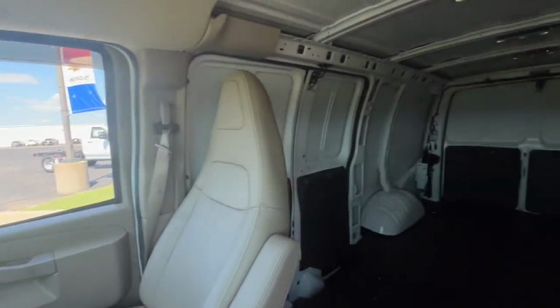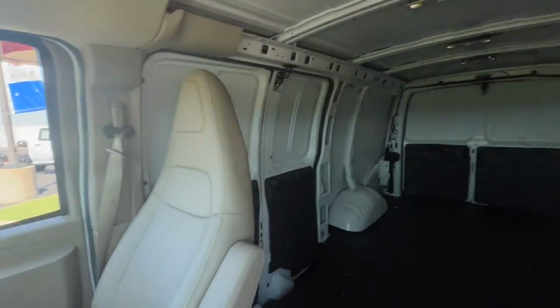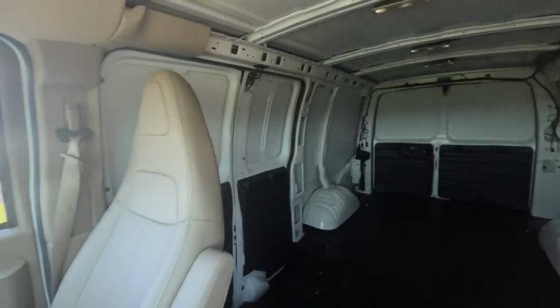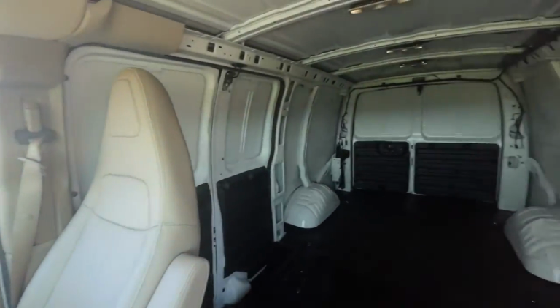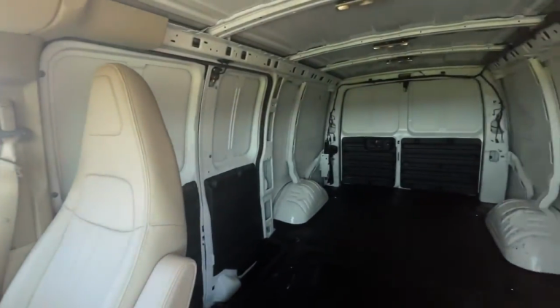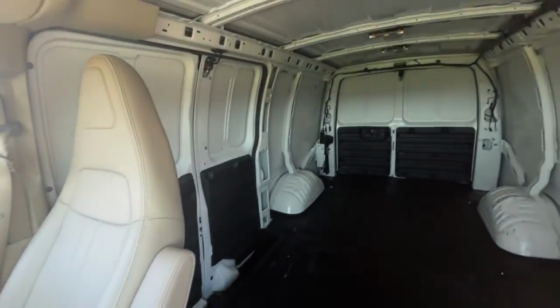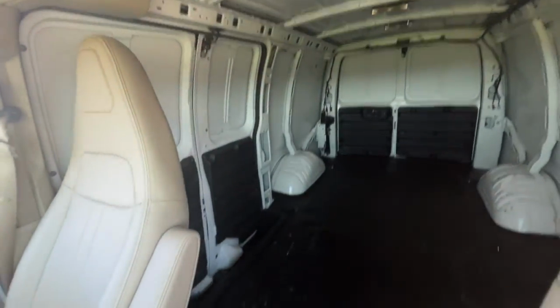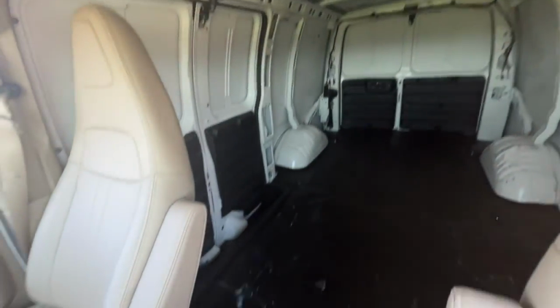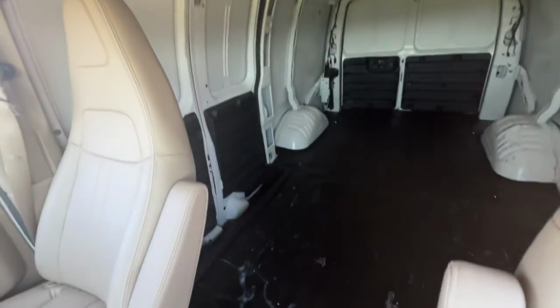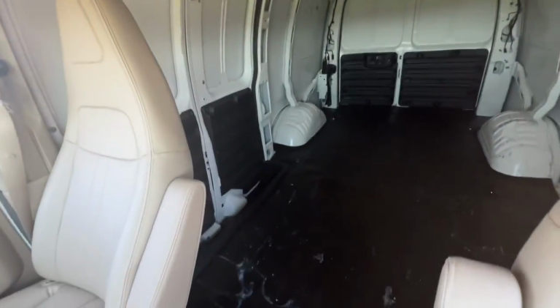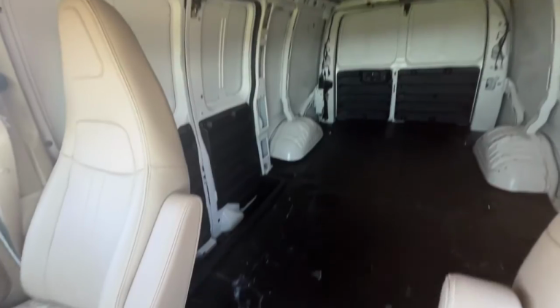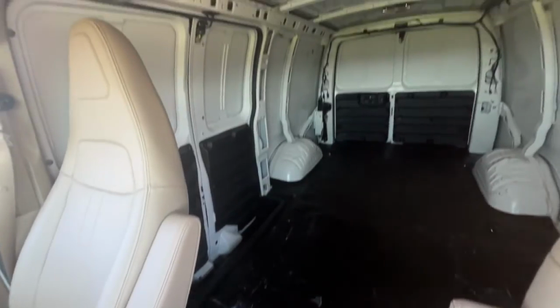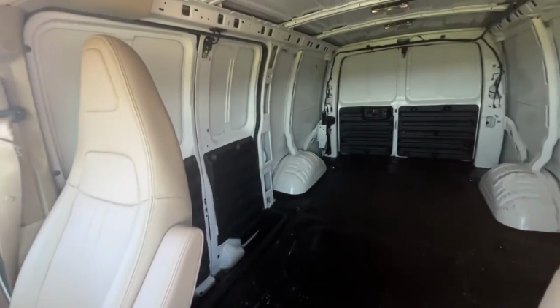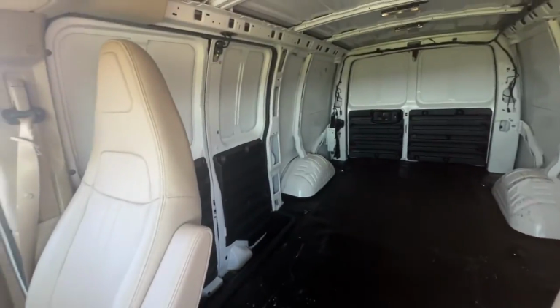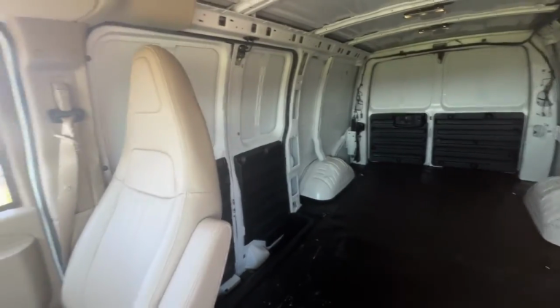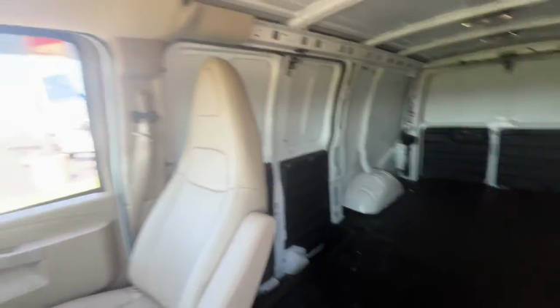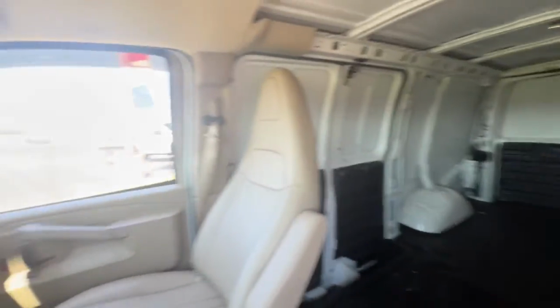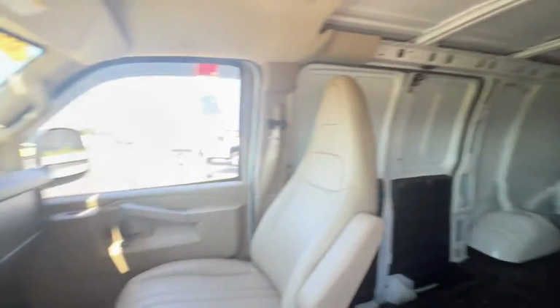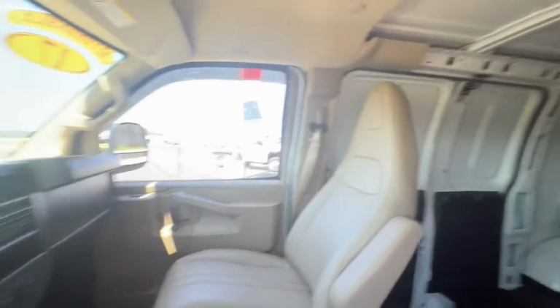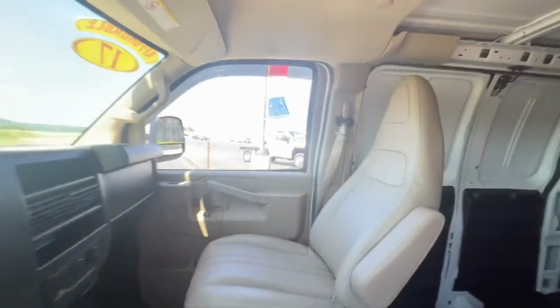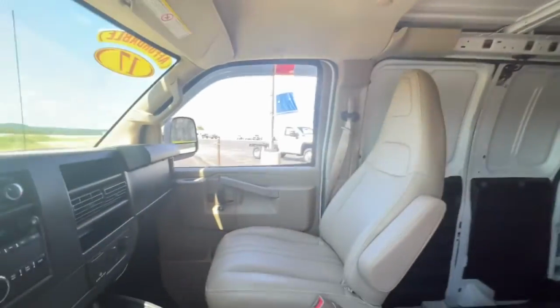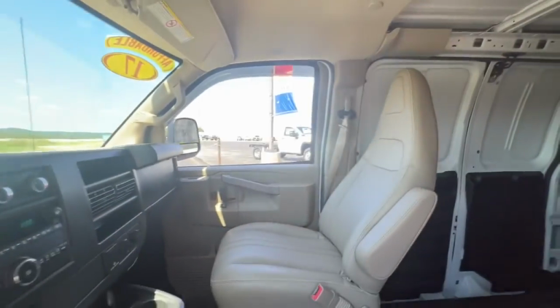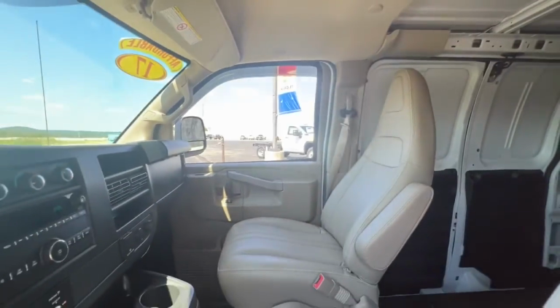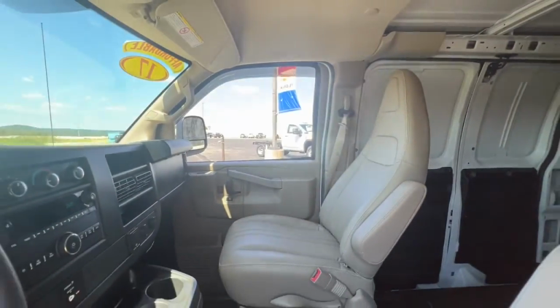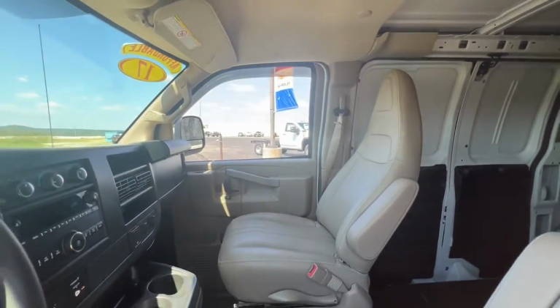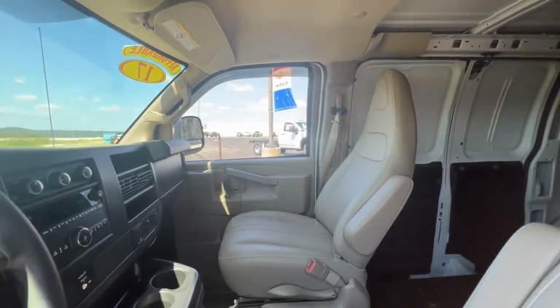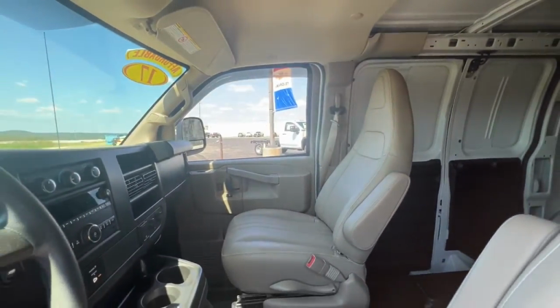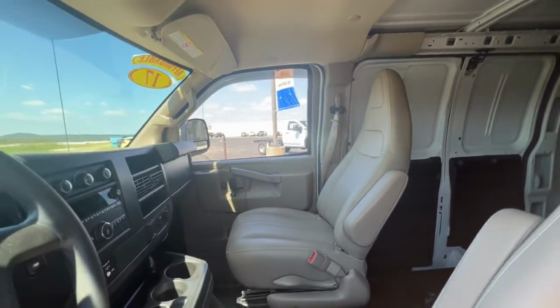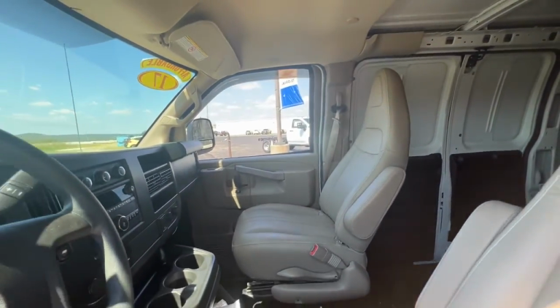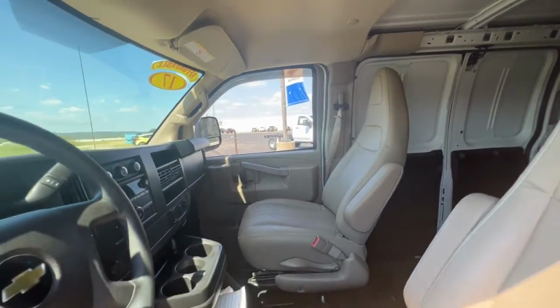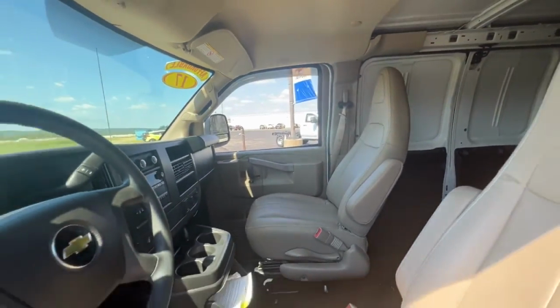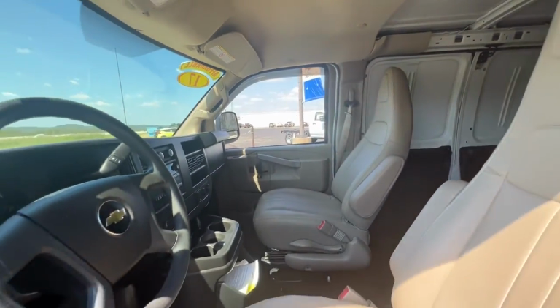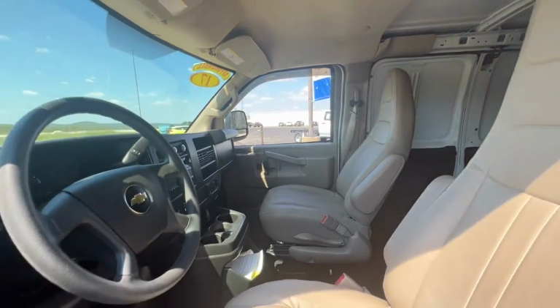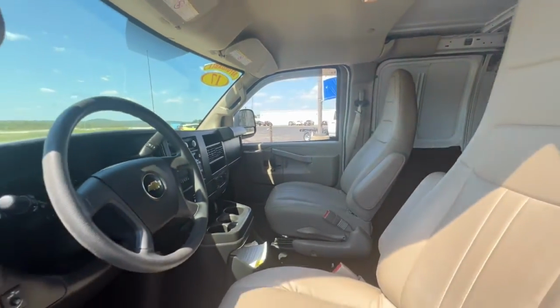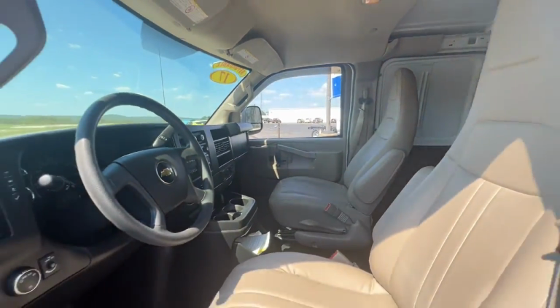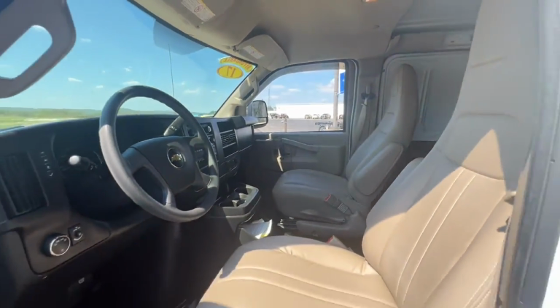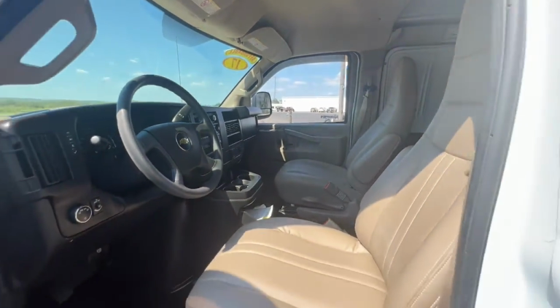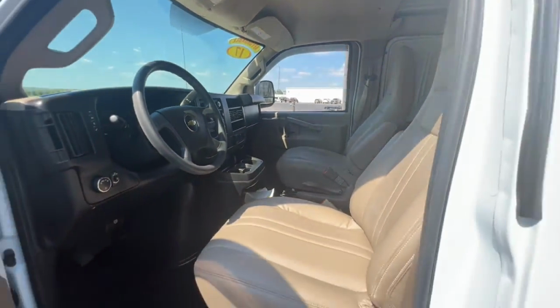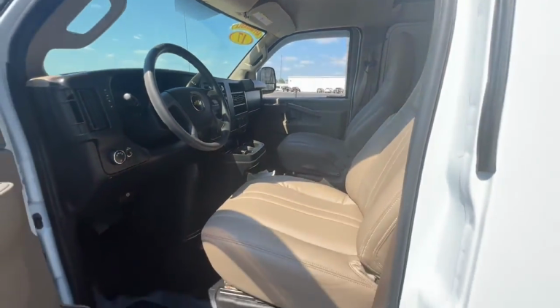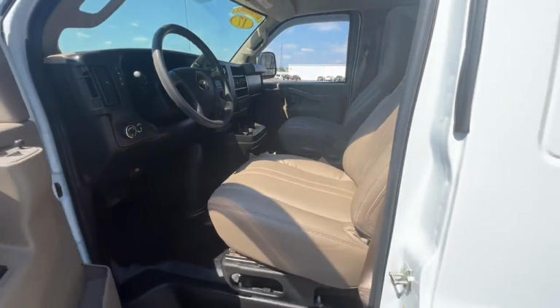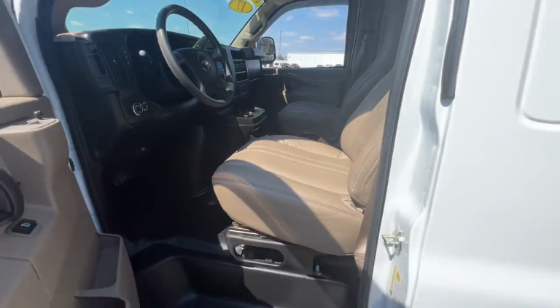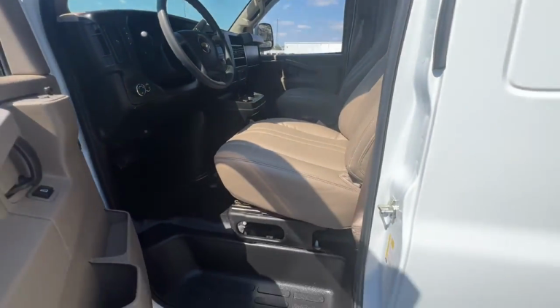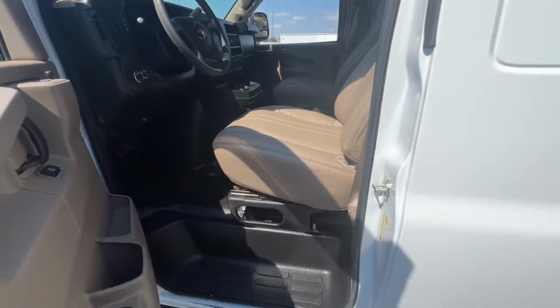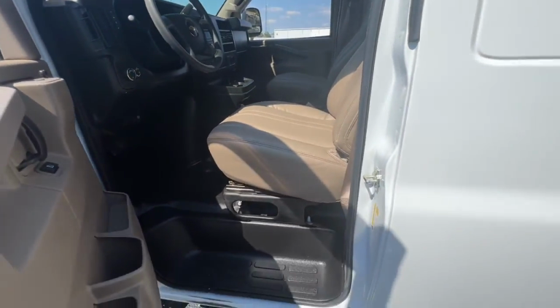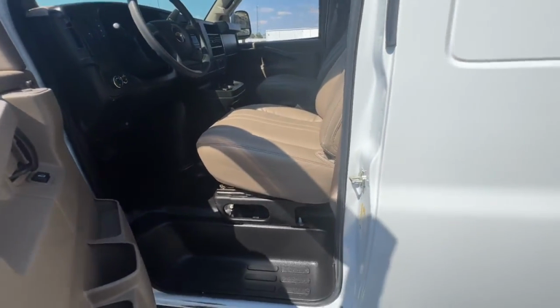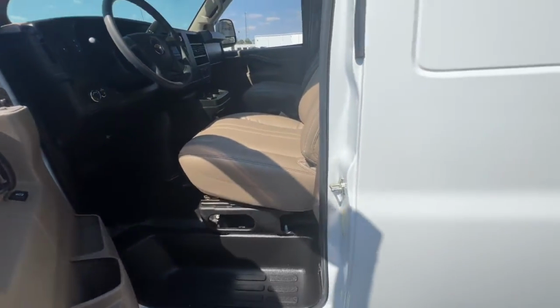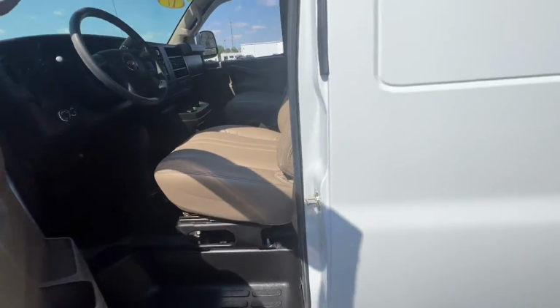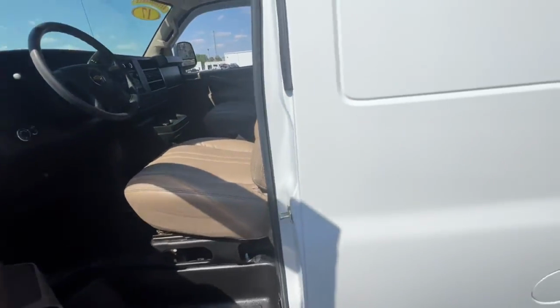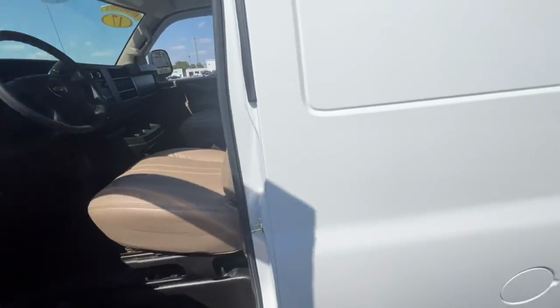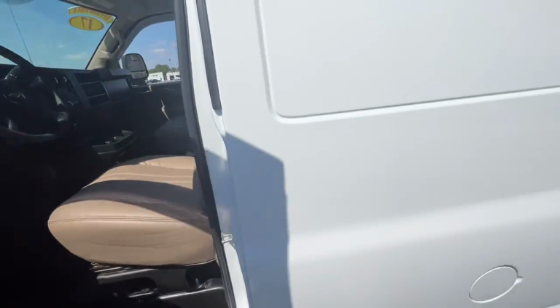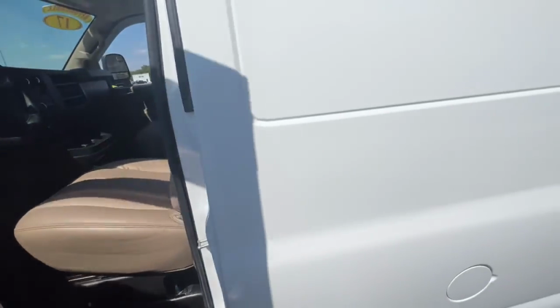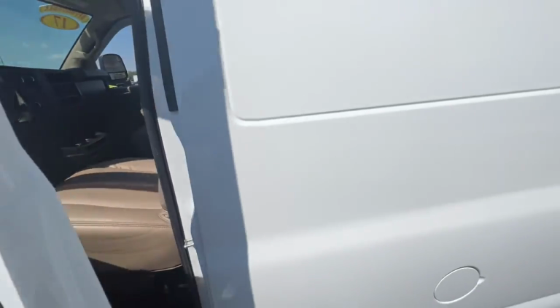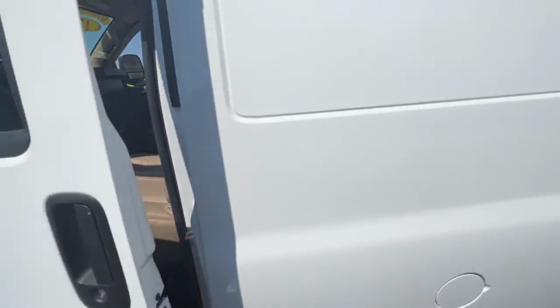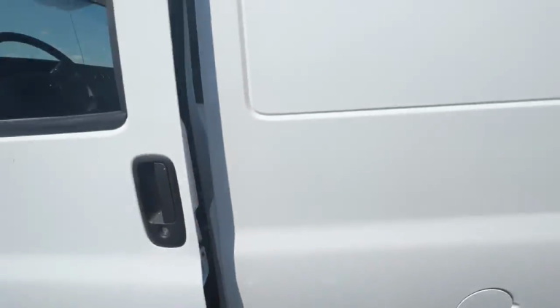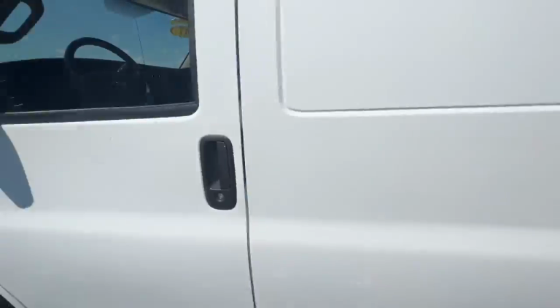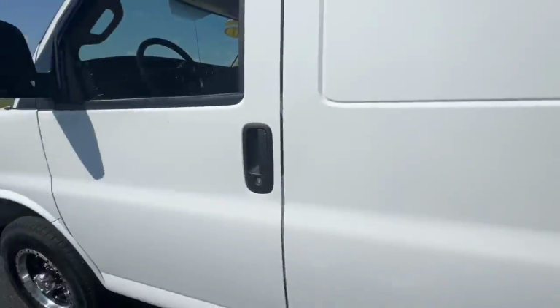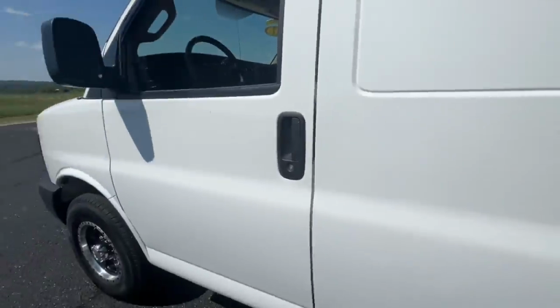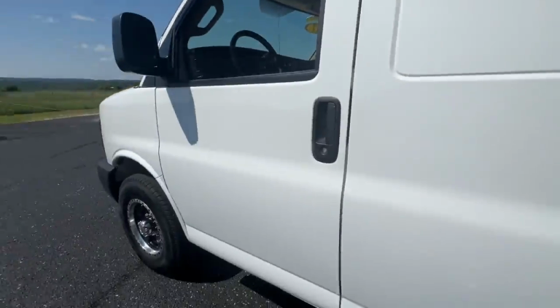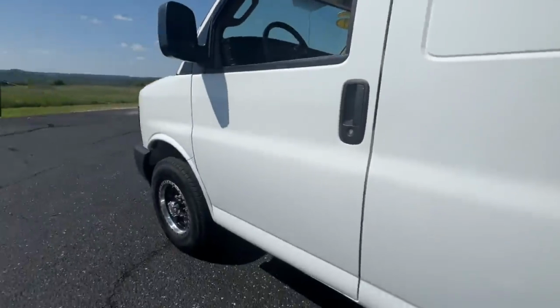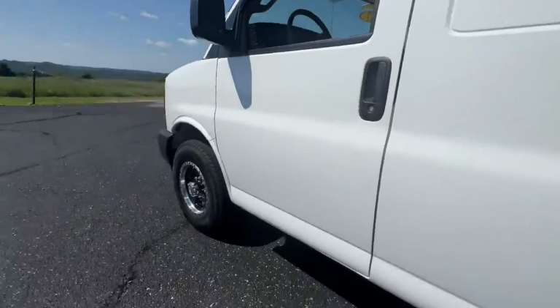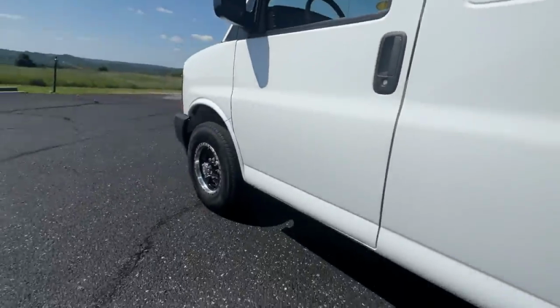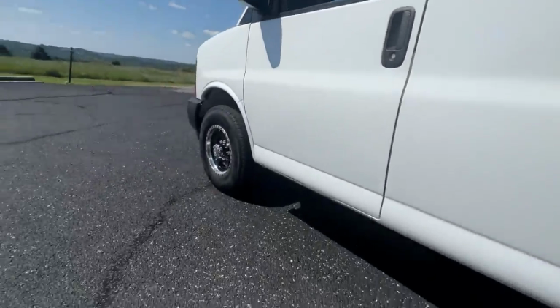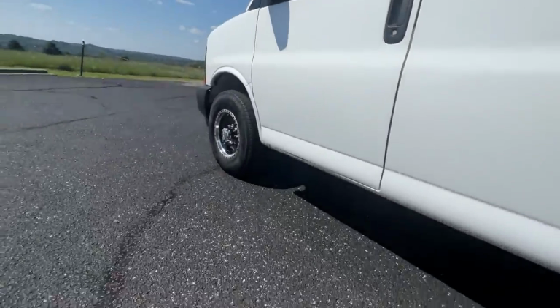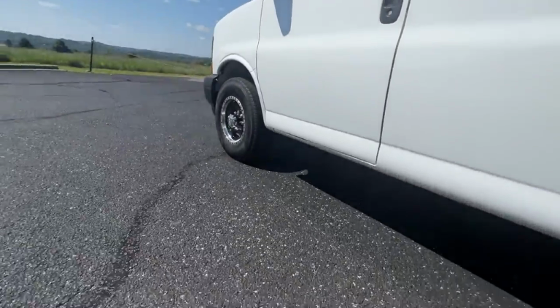Give your business the advantage with this modern-minded Express. Come in for a test drive. Our team will make it the best part of your day.